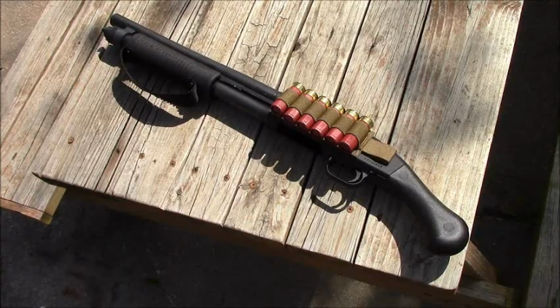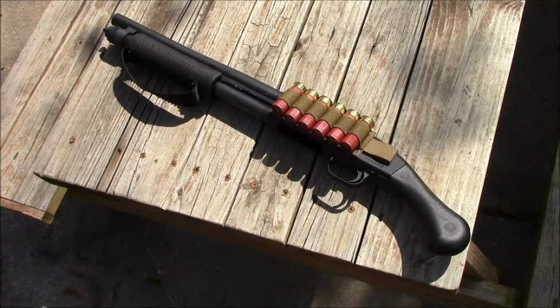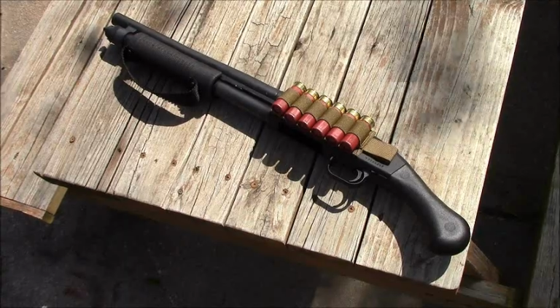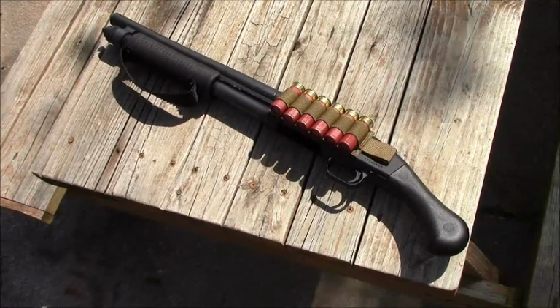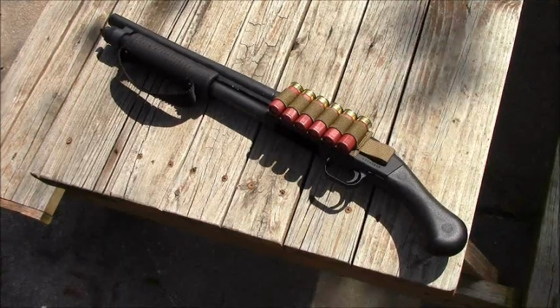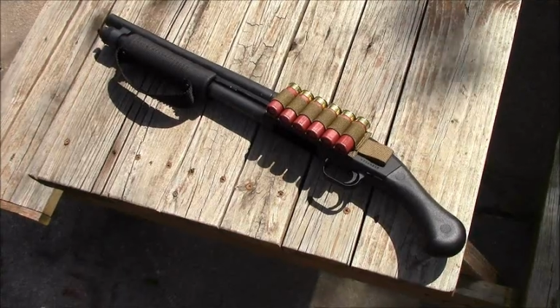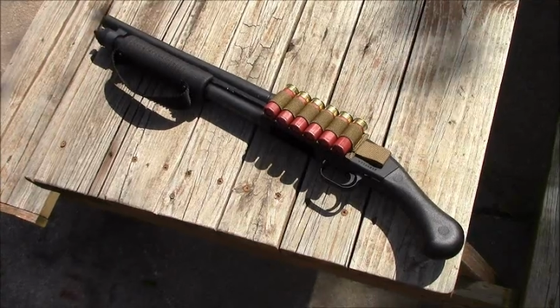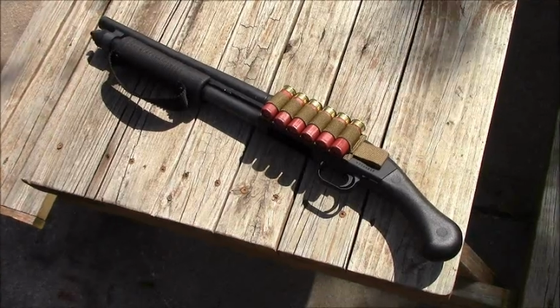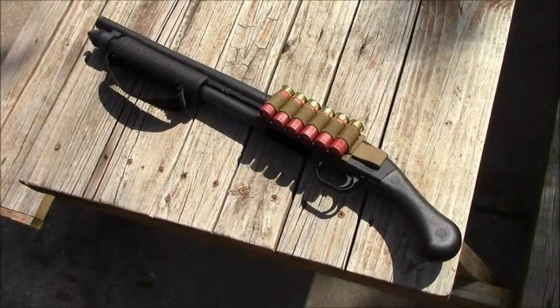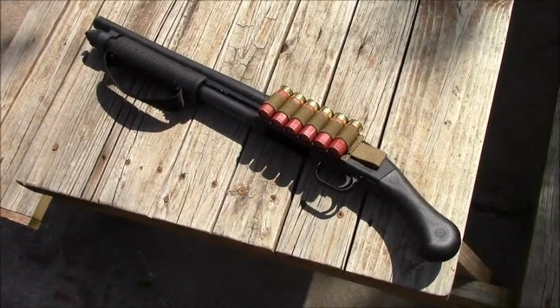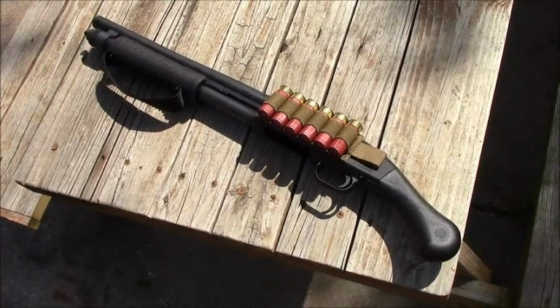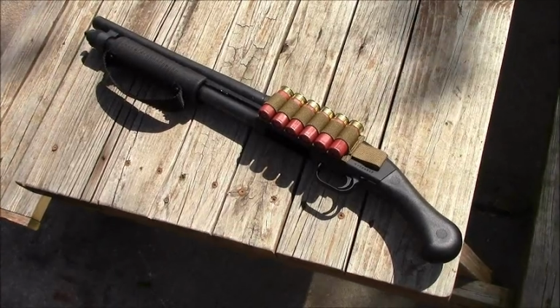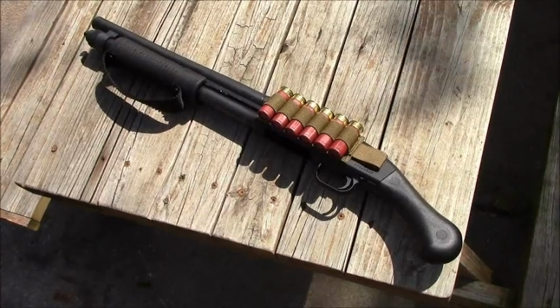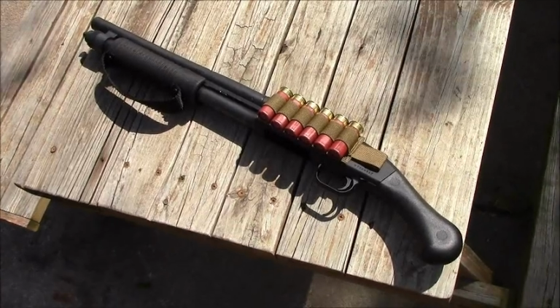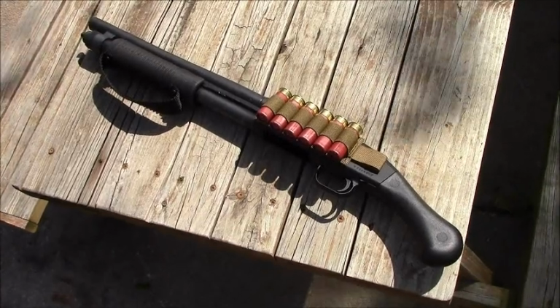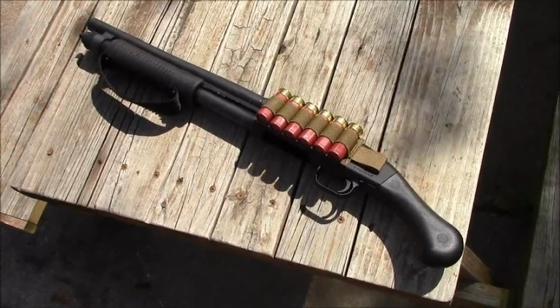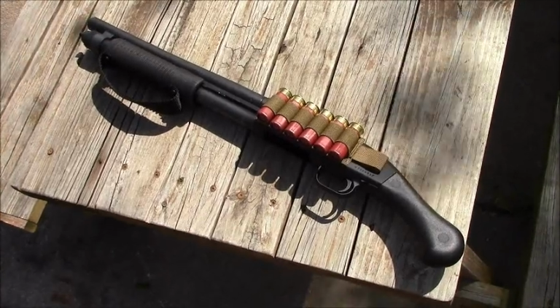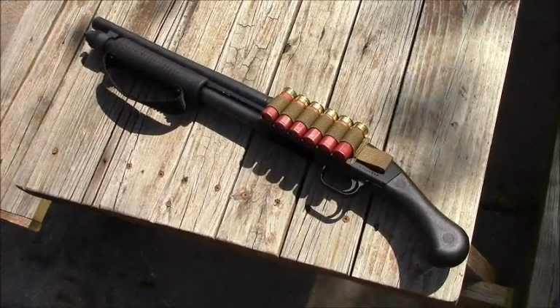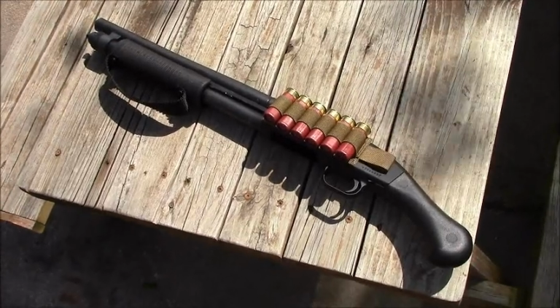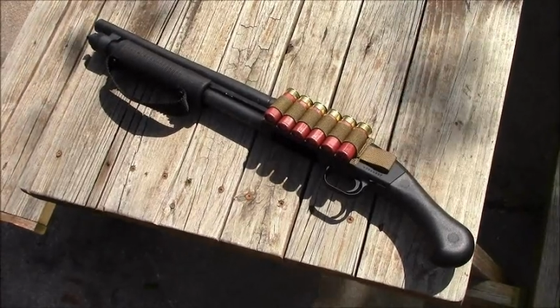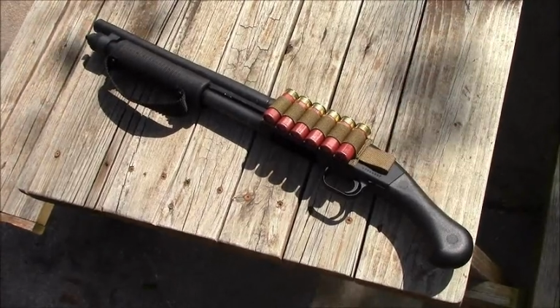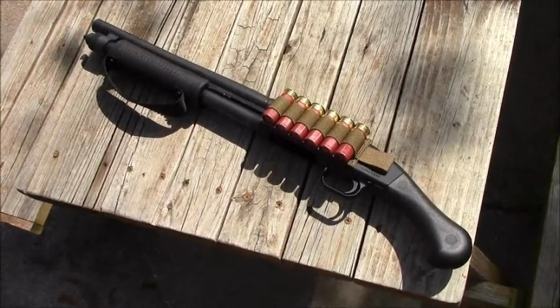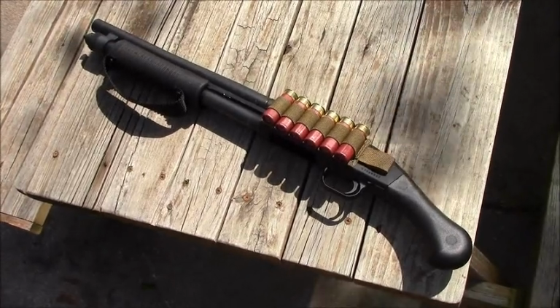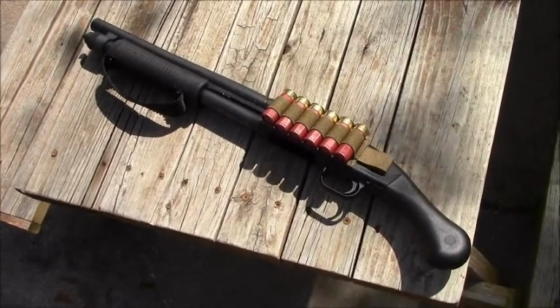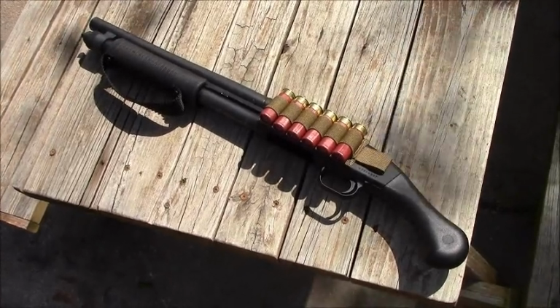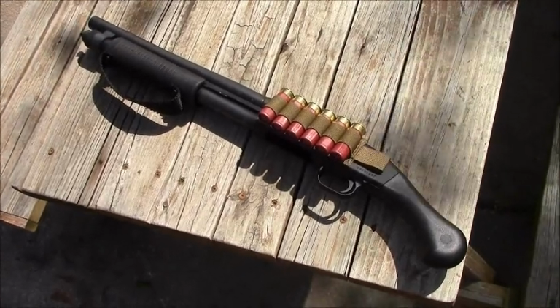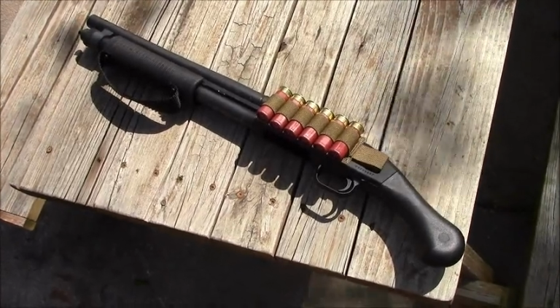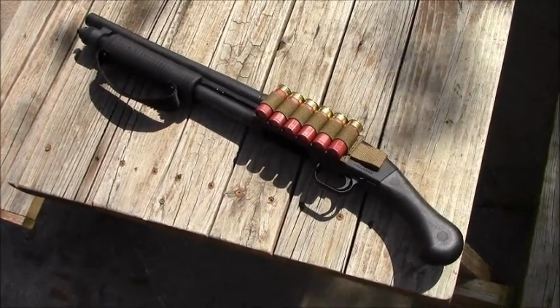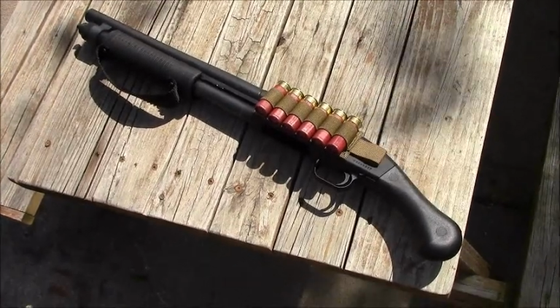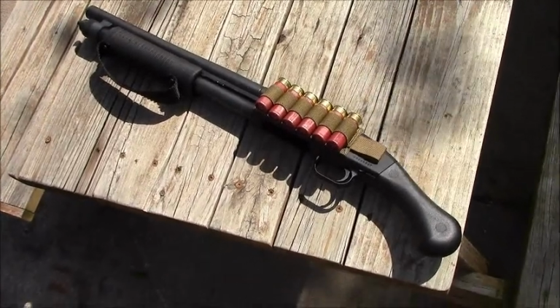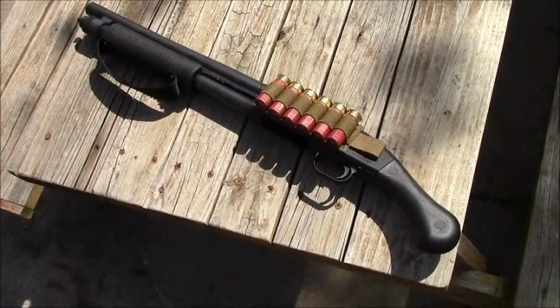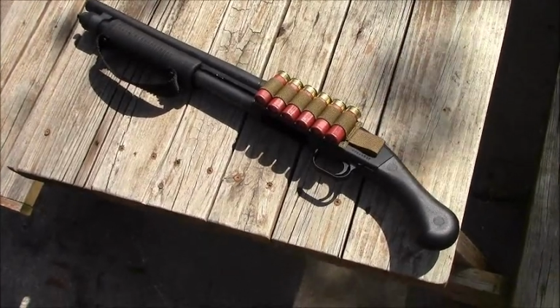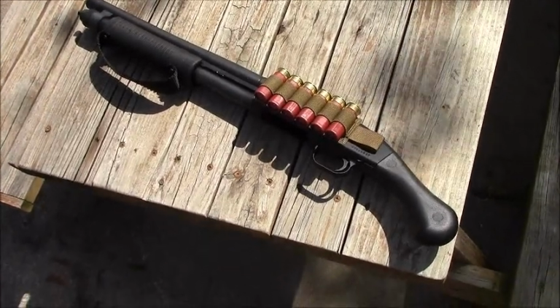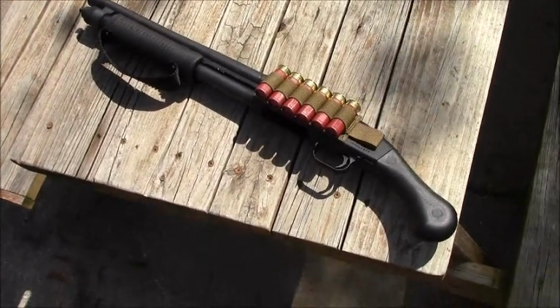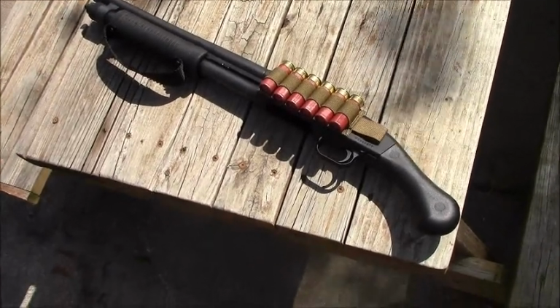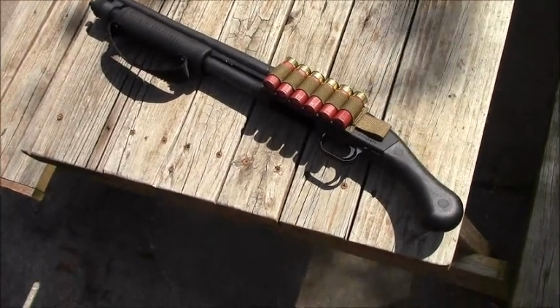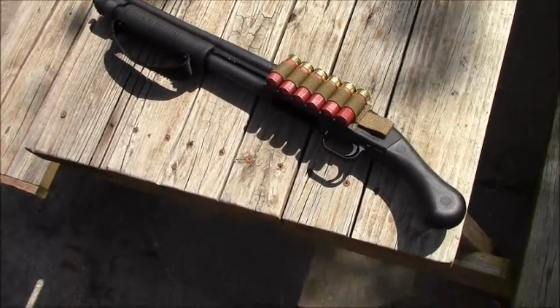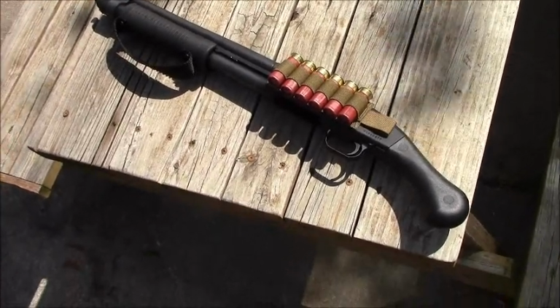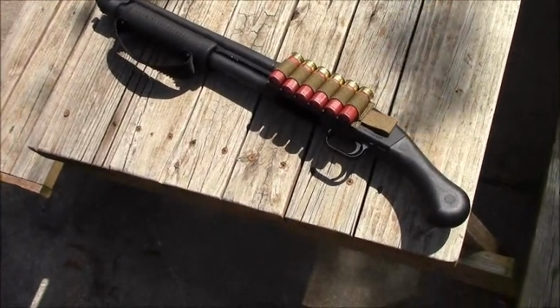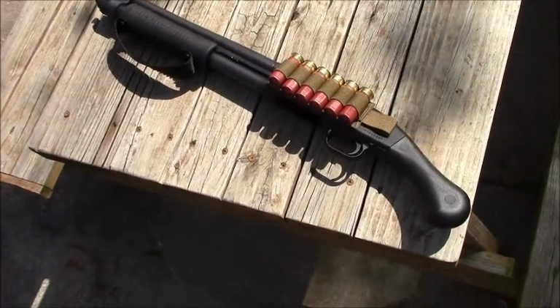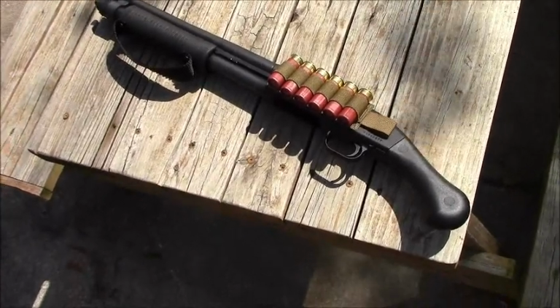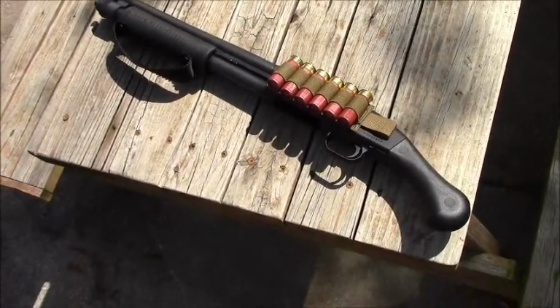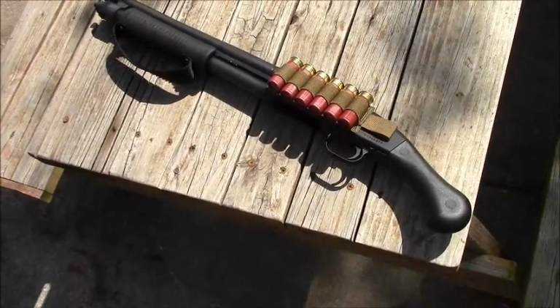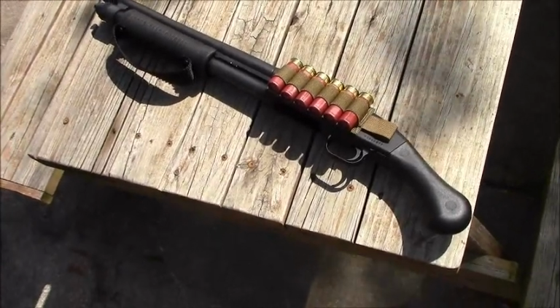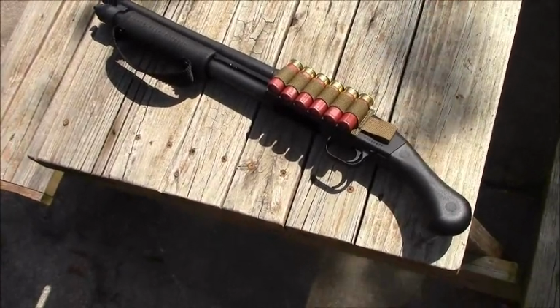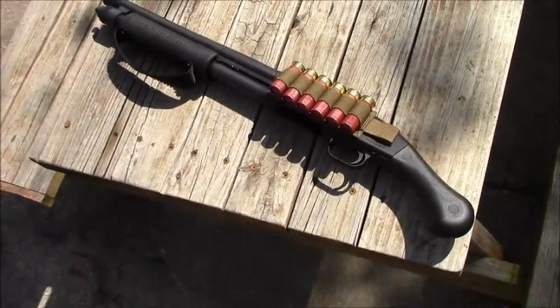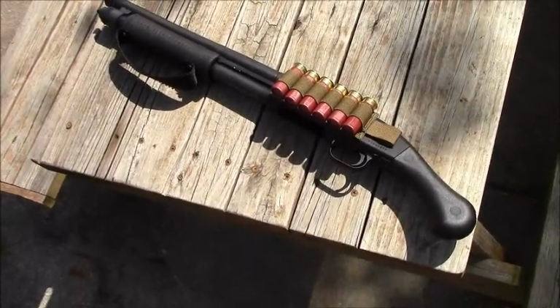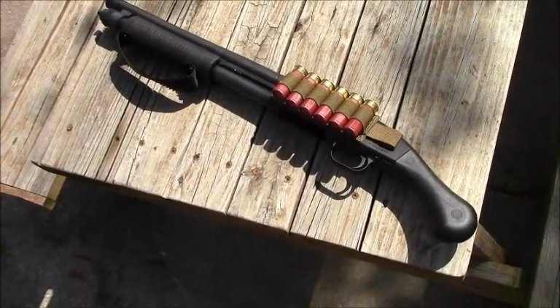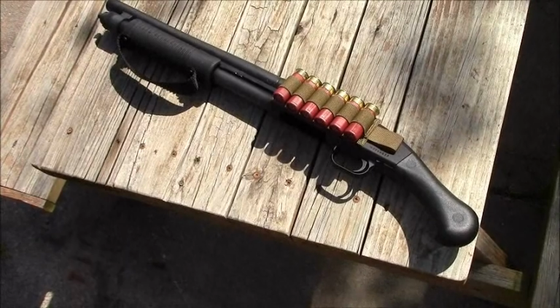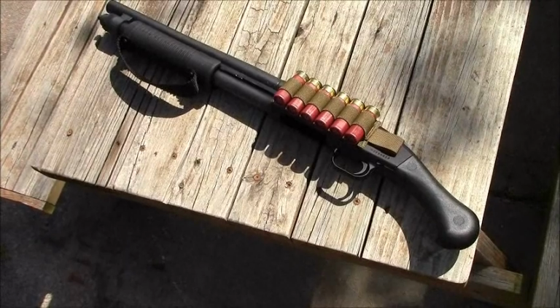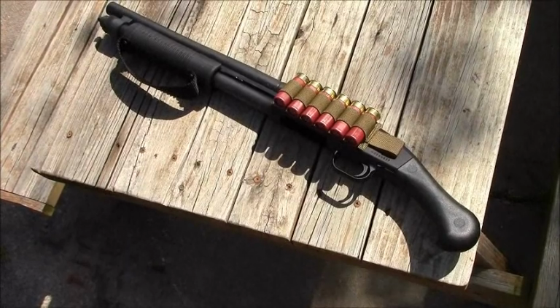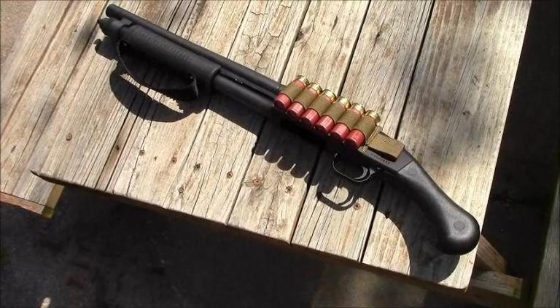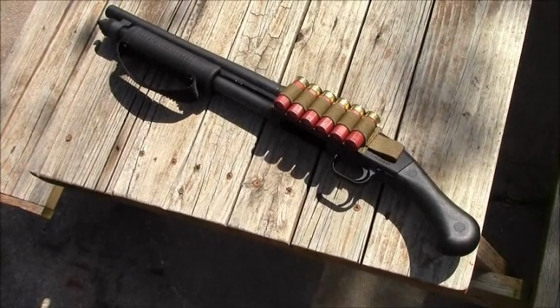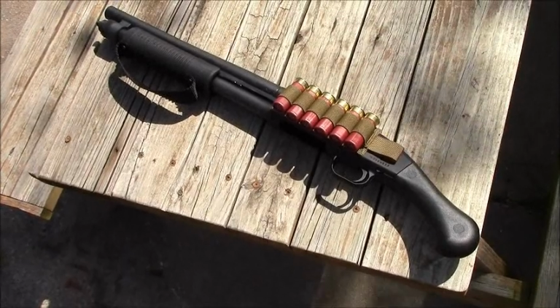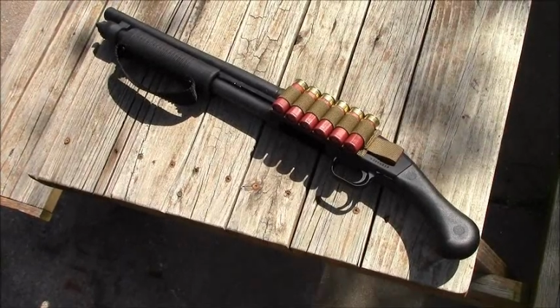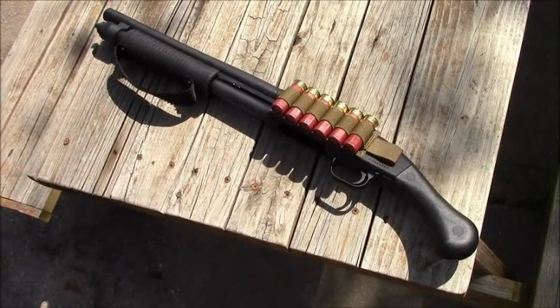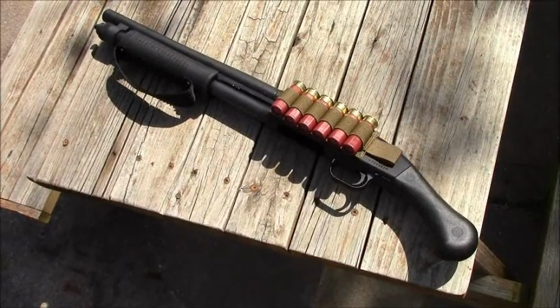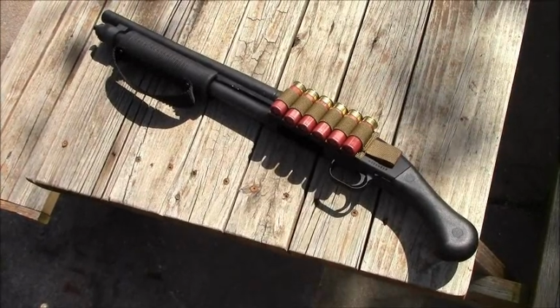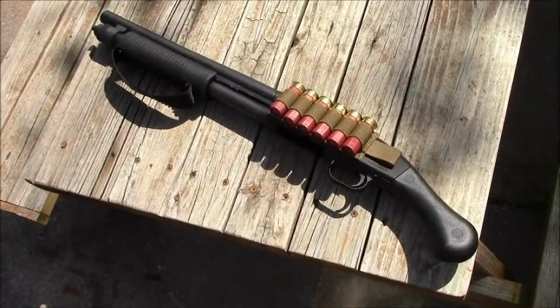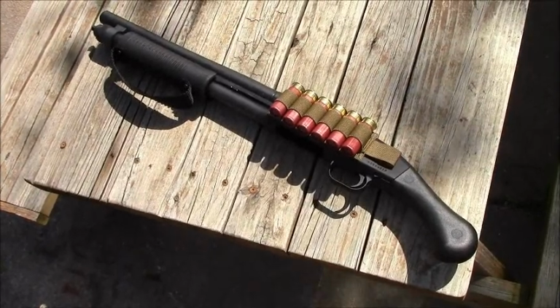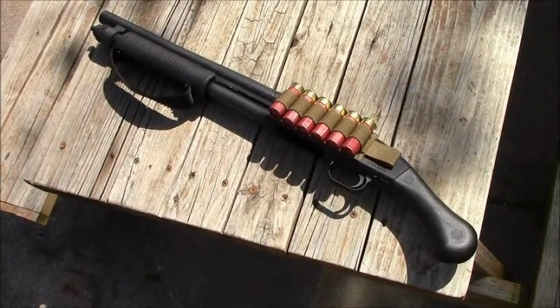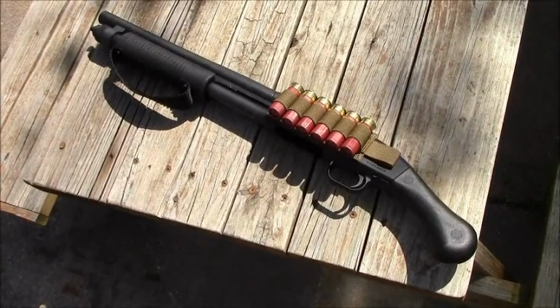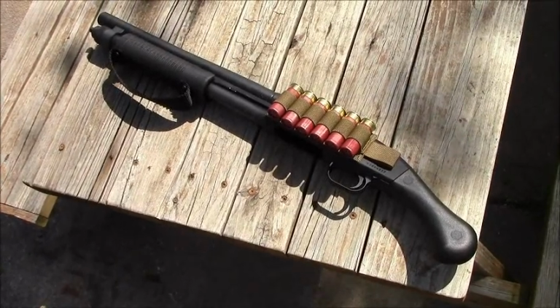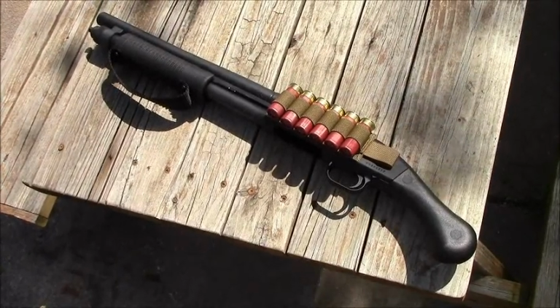Okay guys, first off, I apologize for the wind. Seems like every time I come out here to go shoot, it is tornado season.